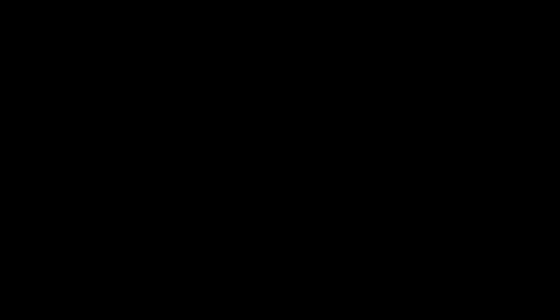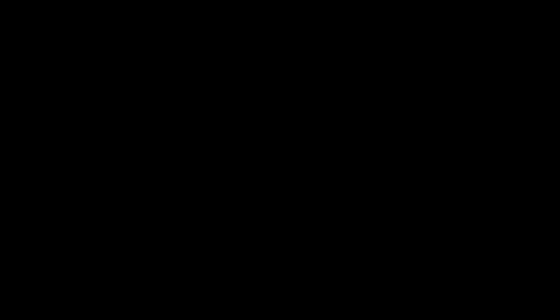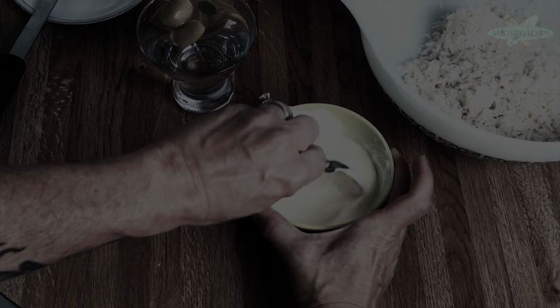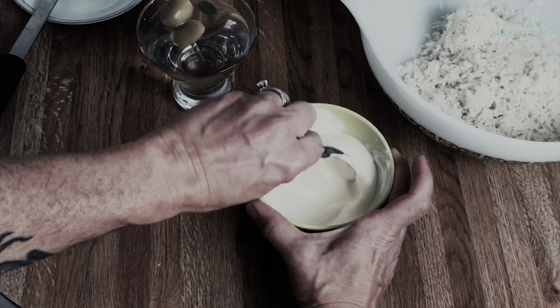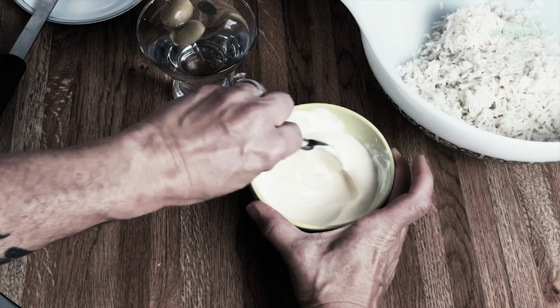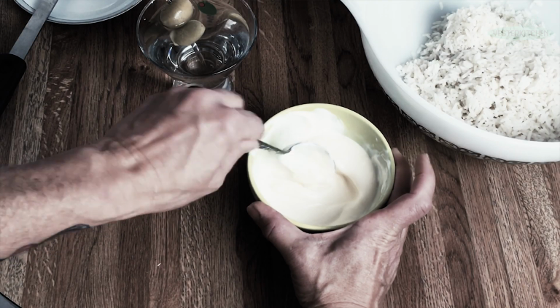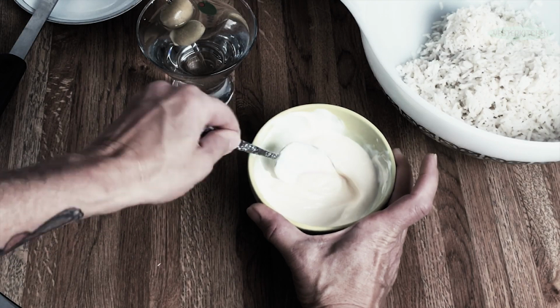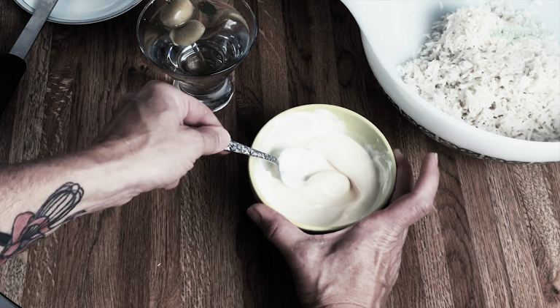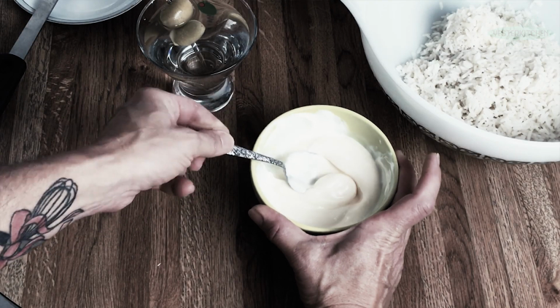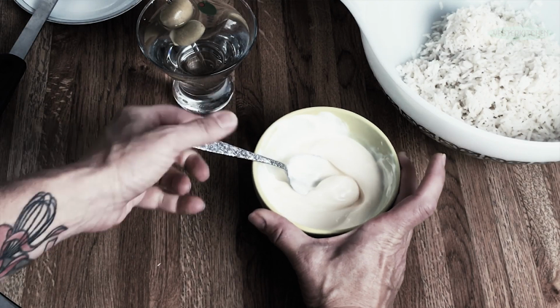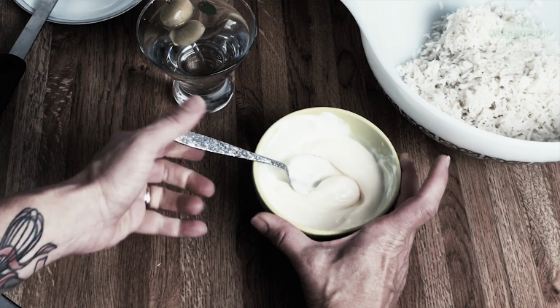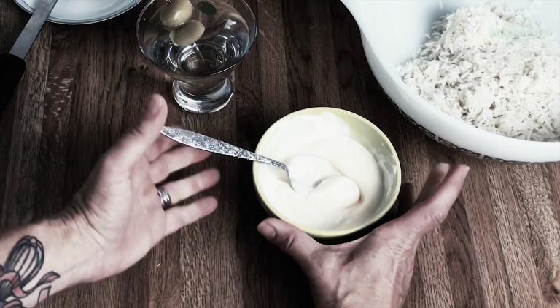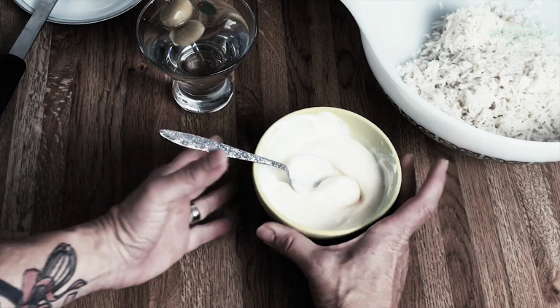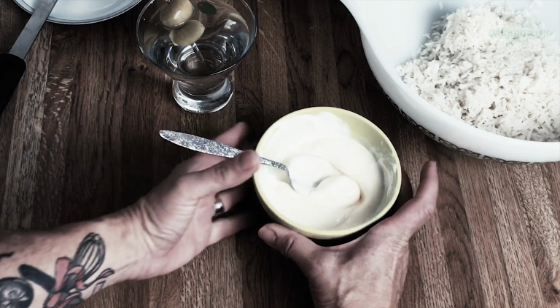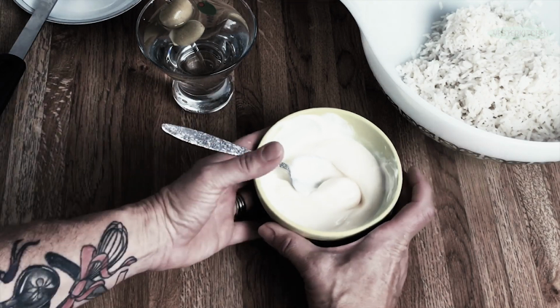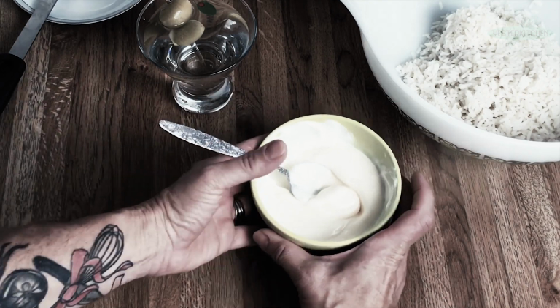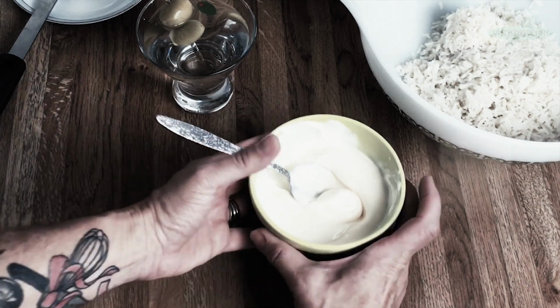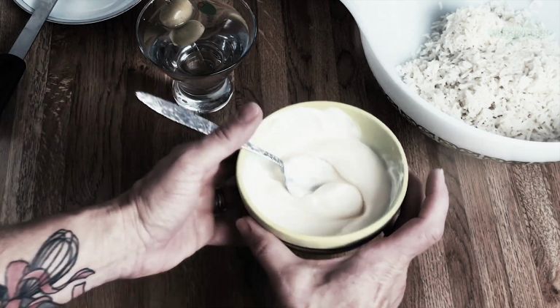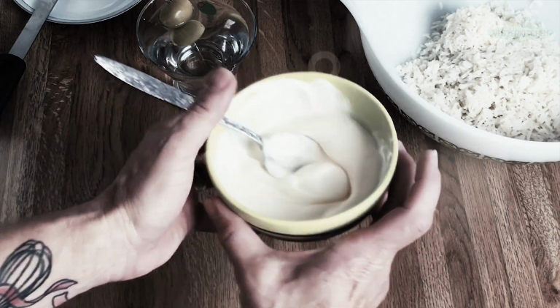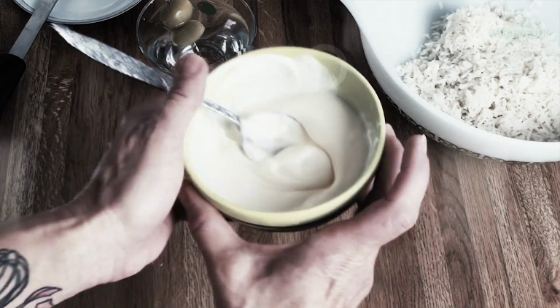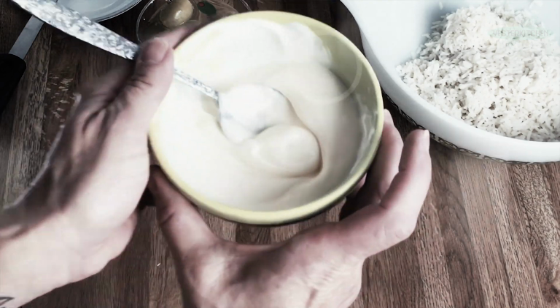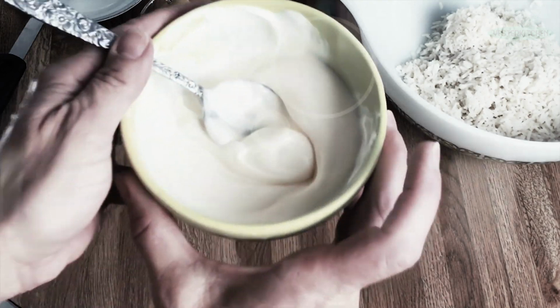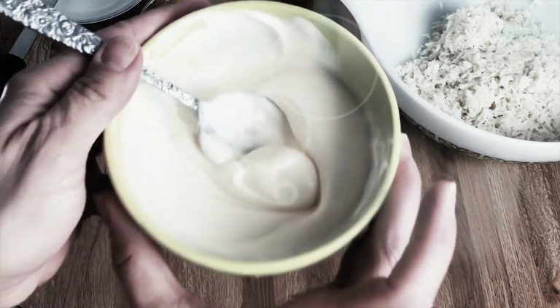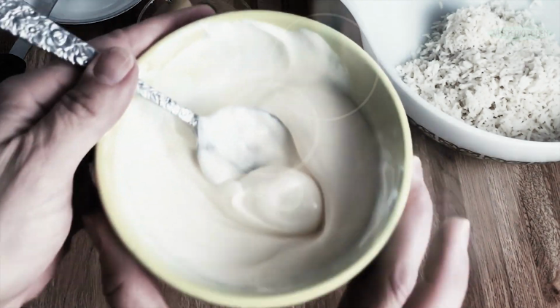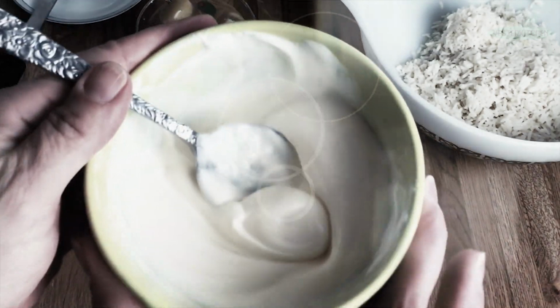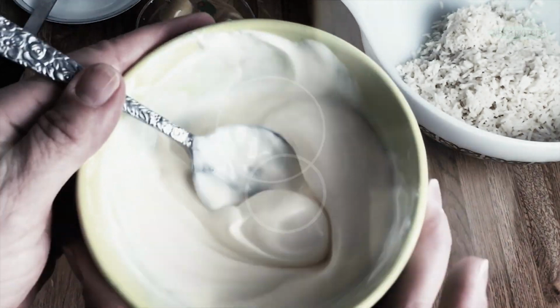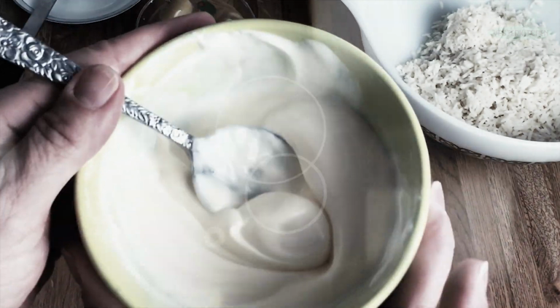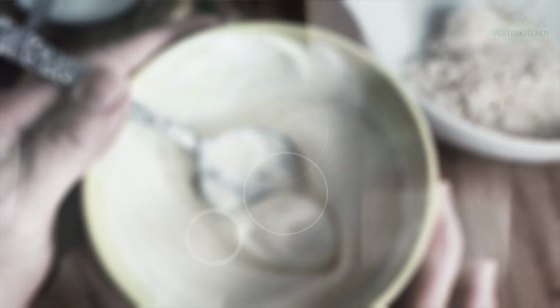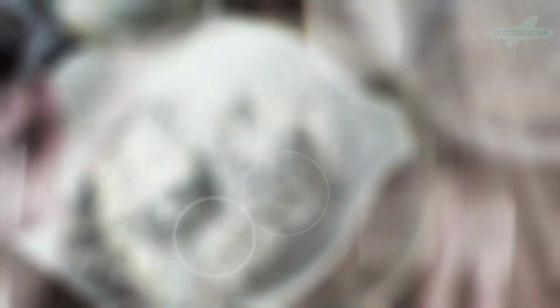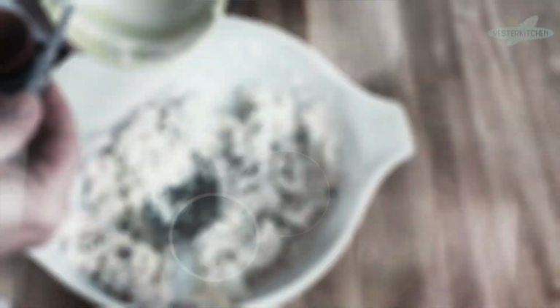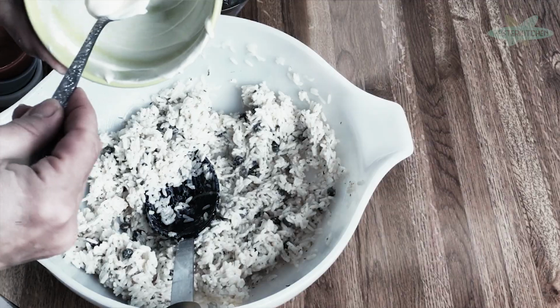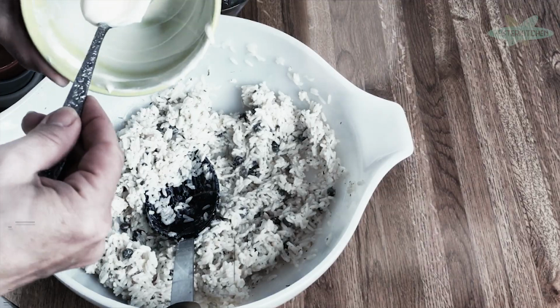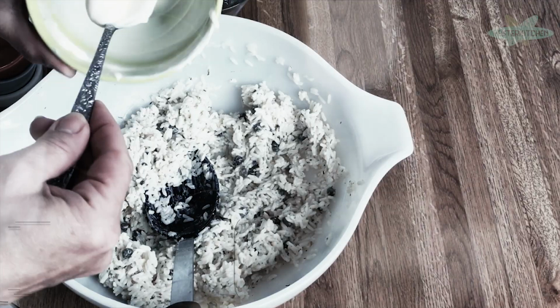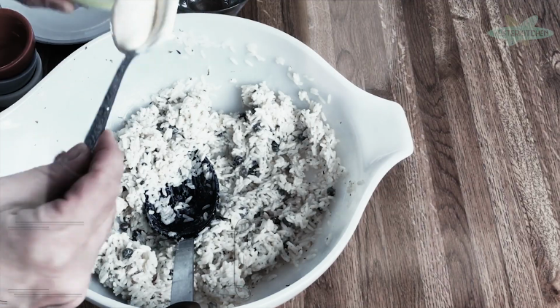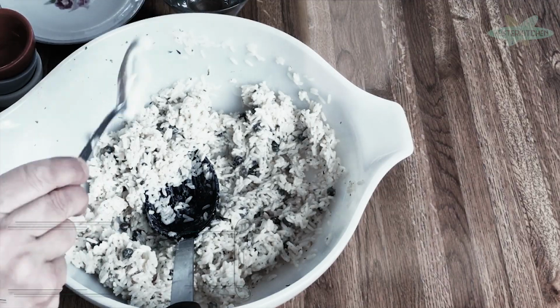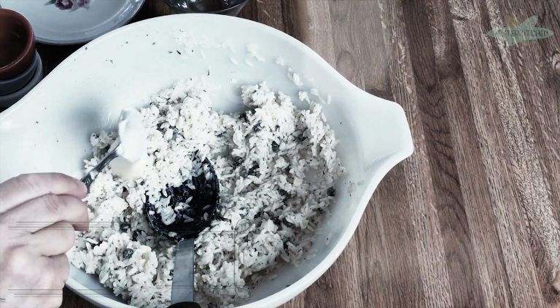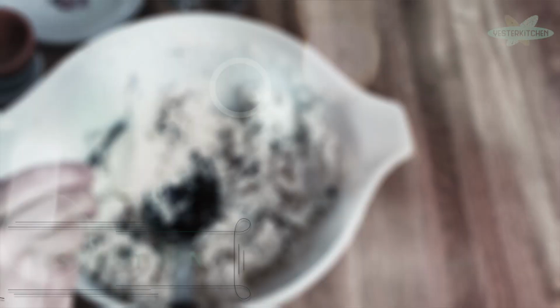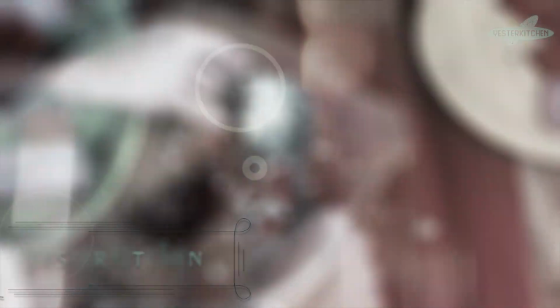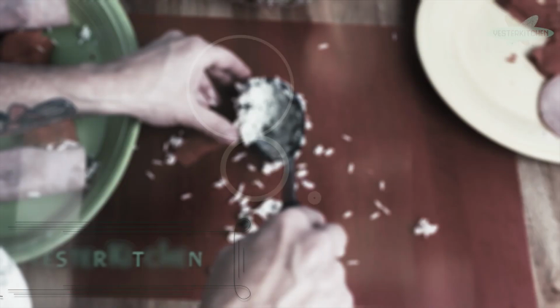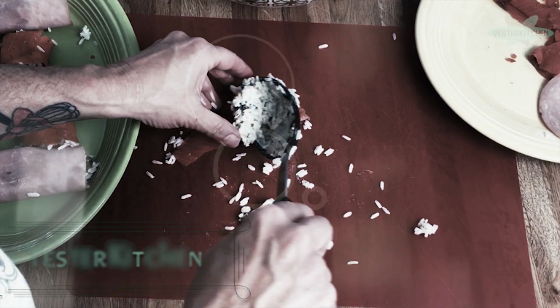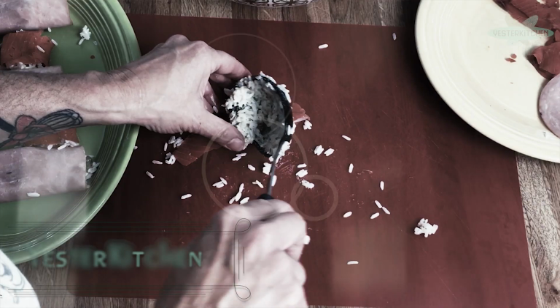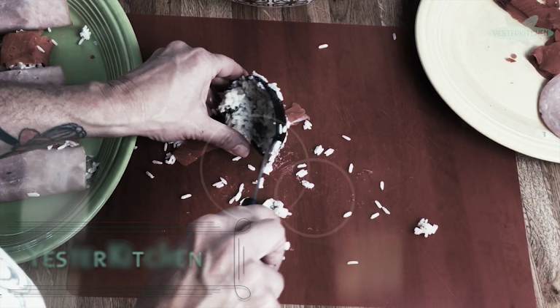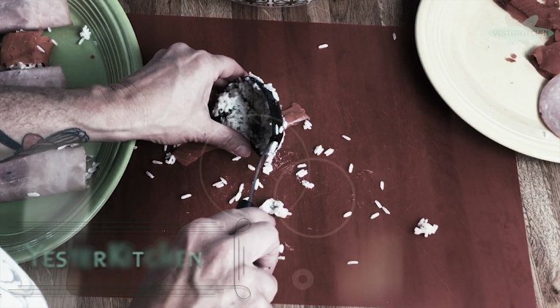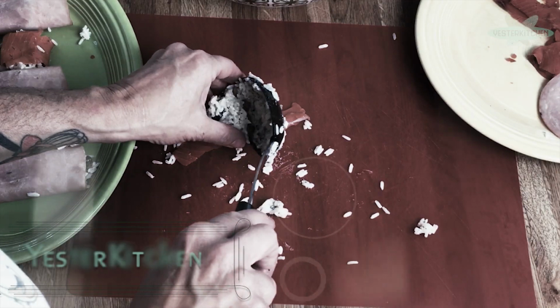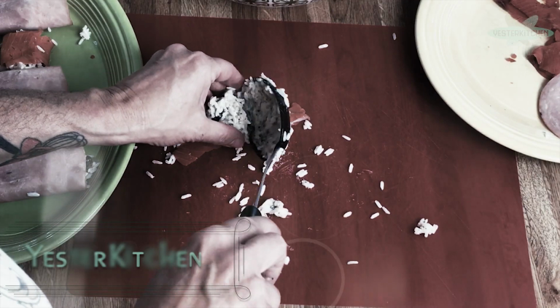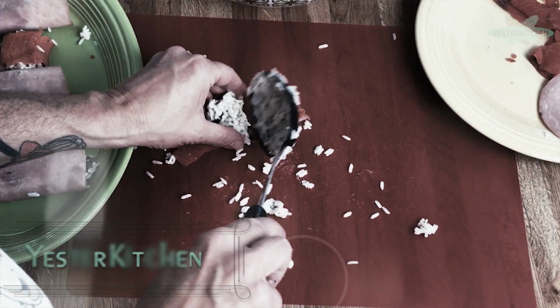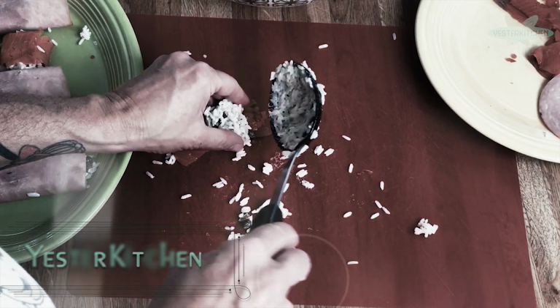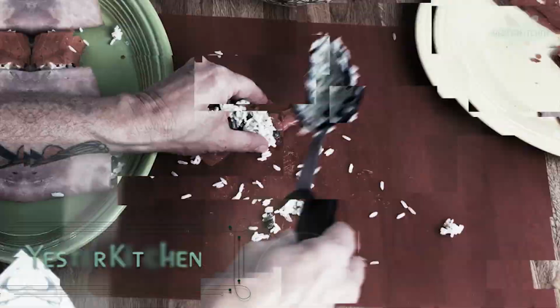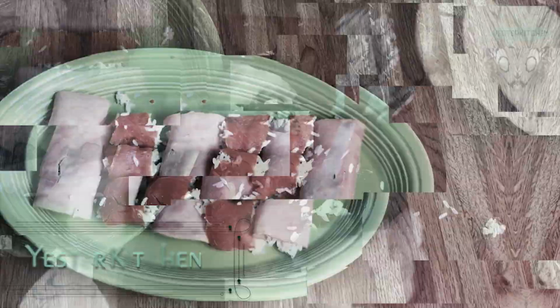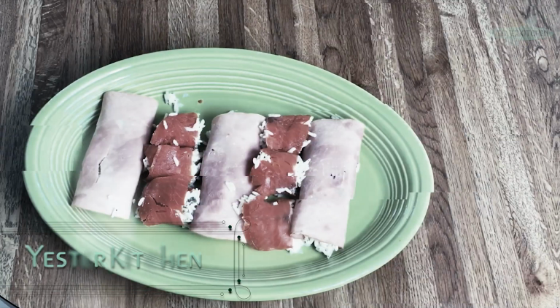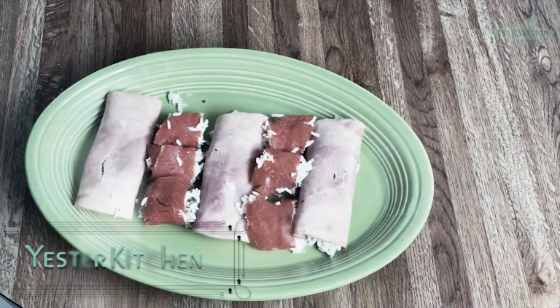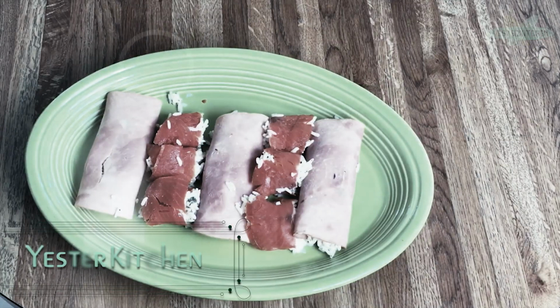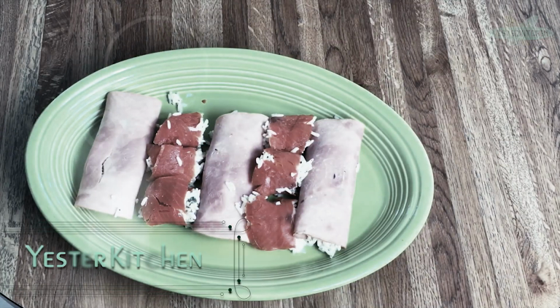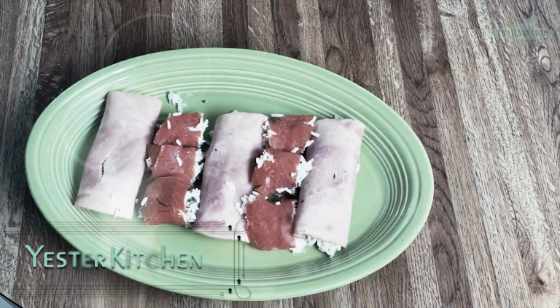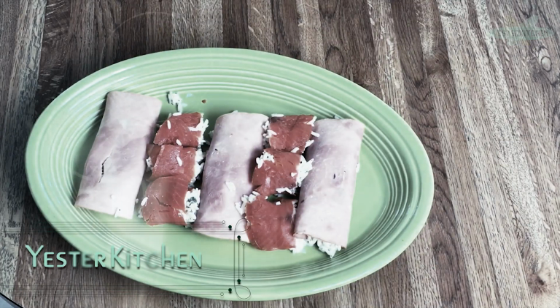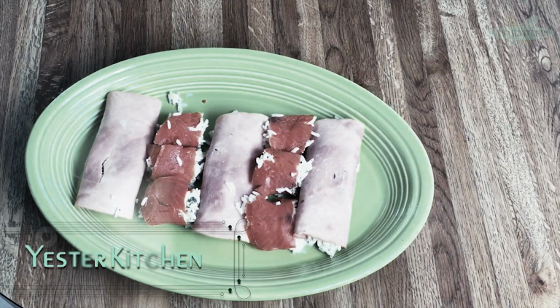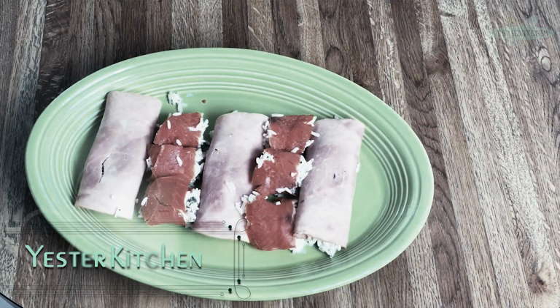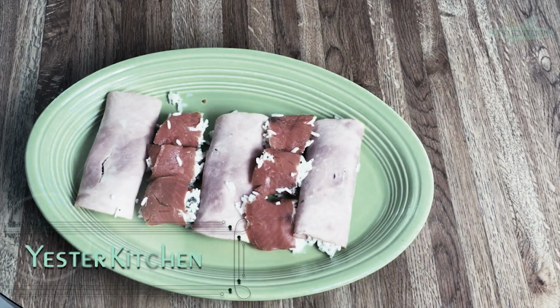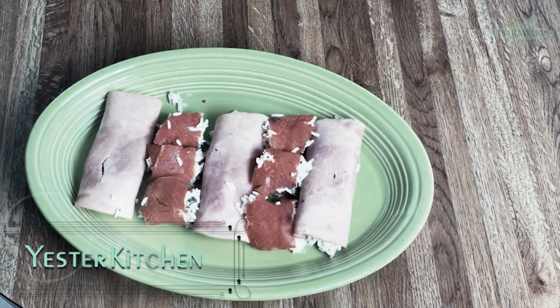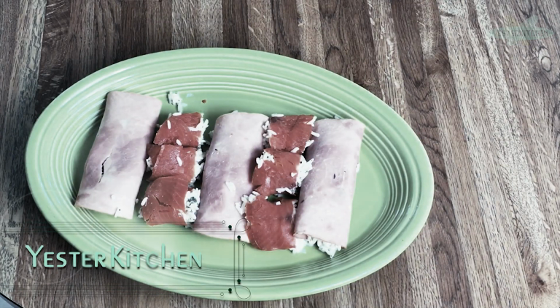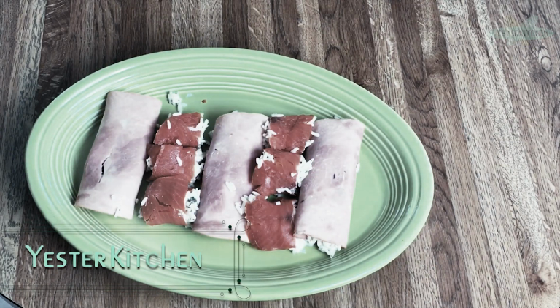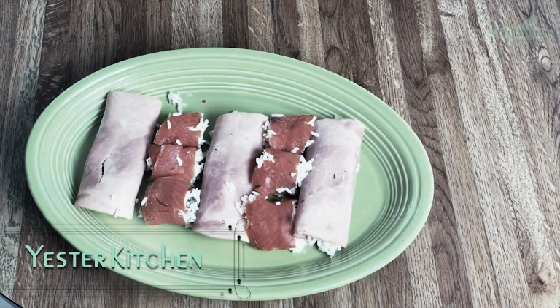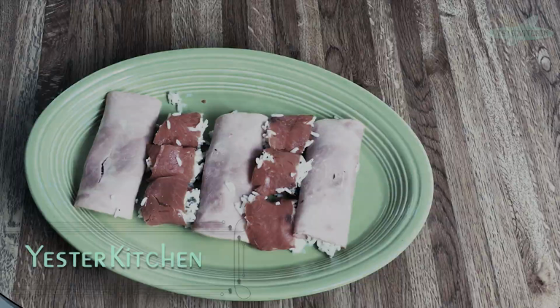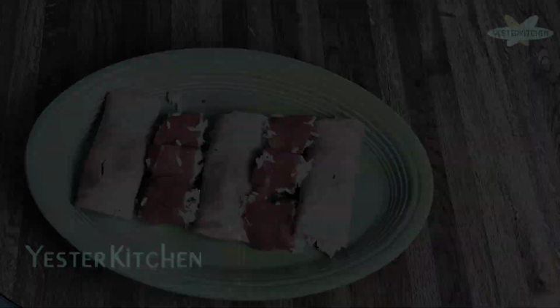Today on Yester Kitchen, we are traveling to 1977 to discover salad roll-ups. You're gonna love them! Let's get started.